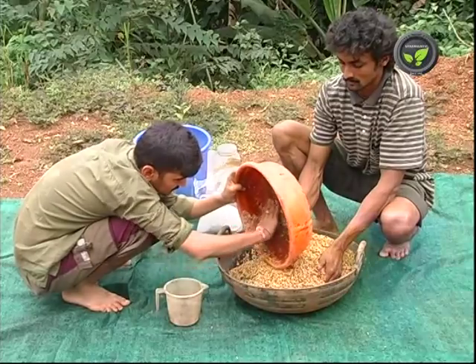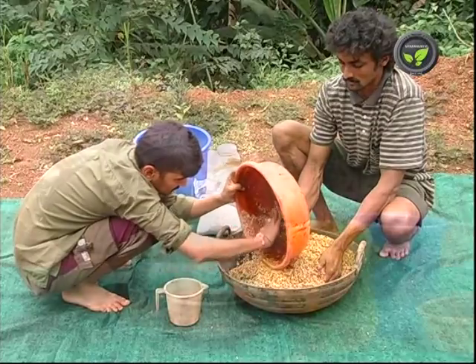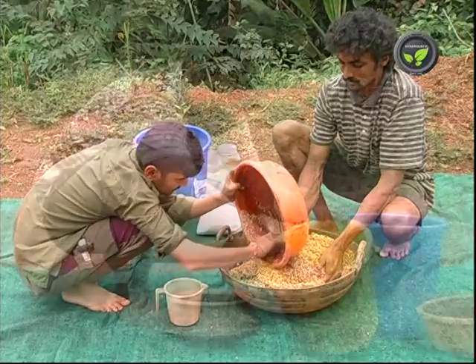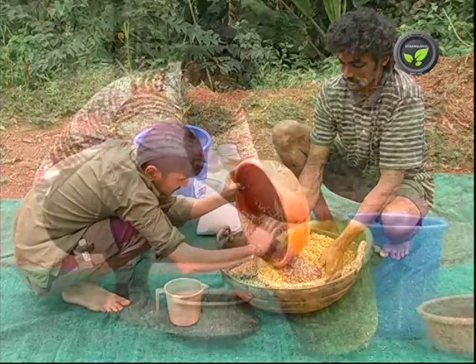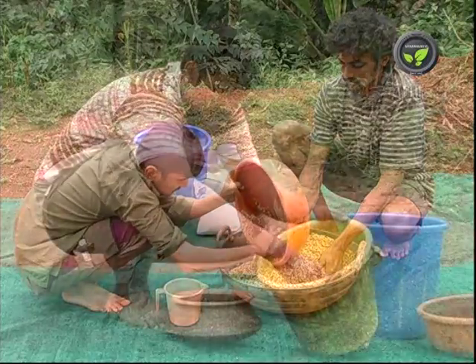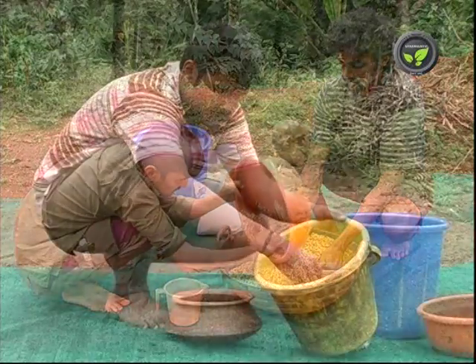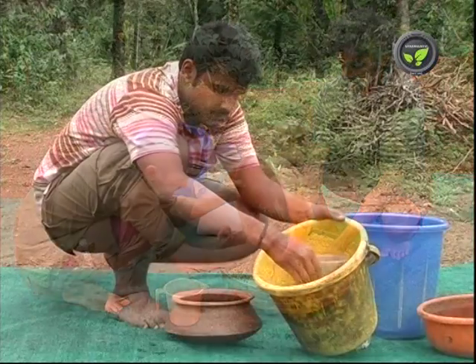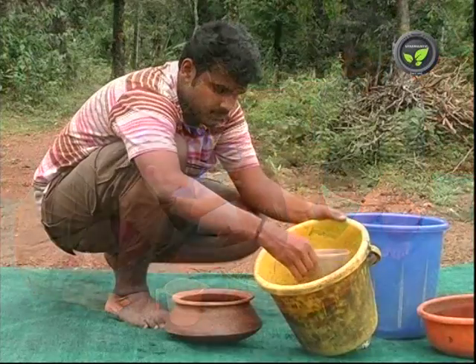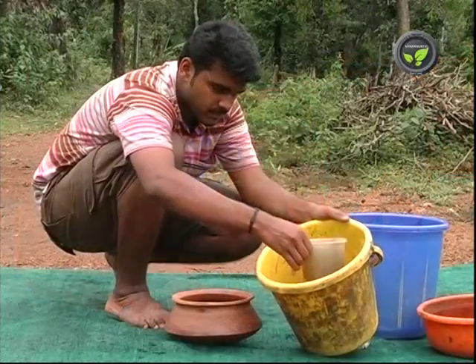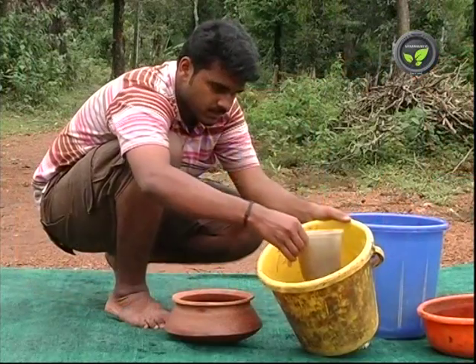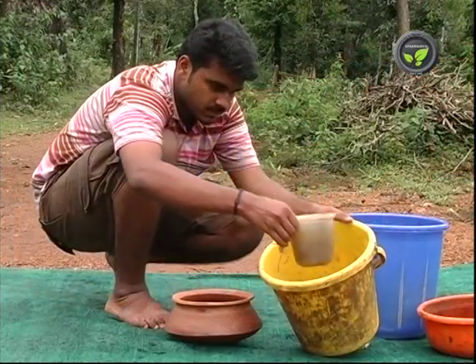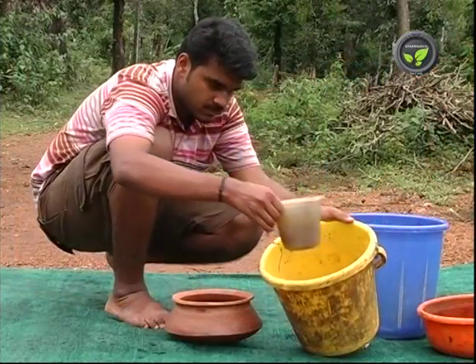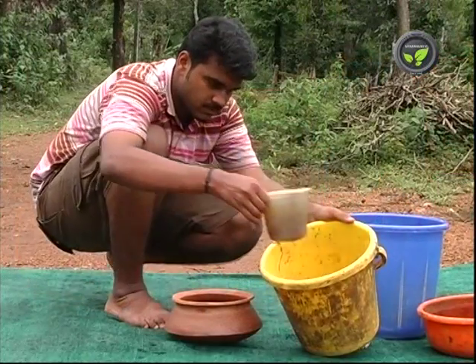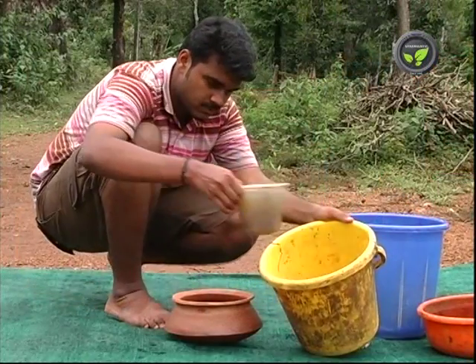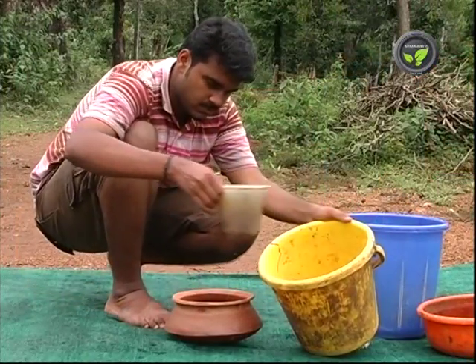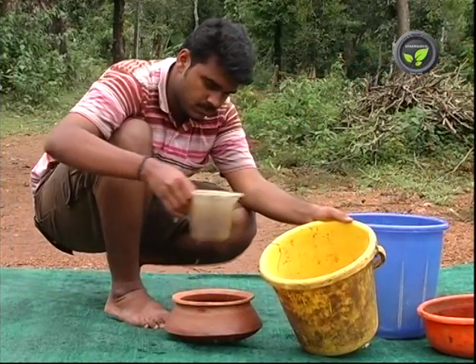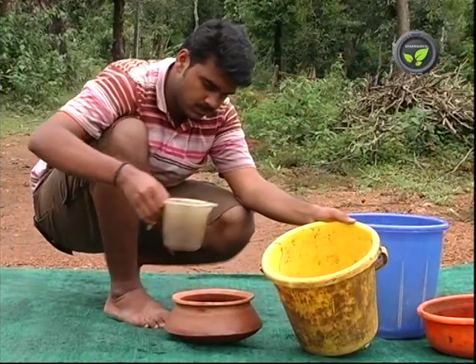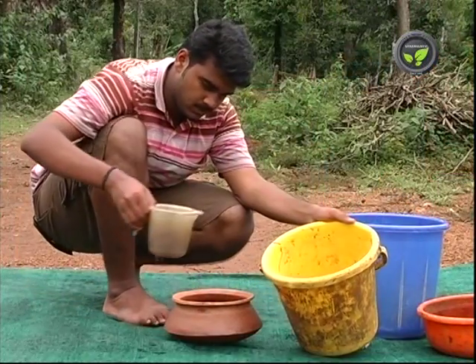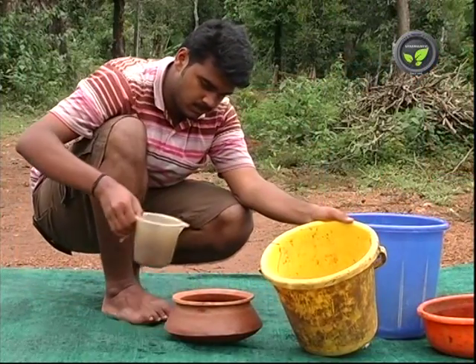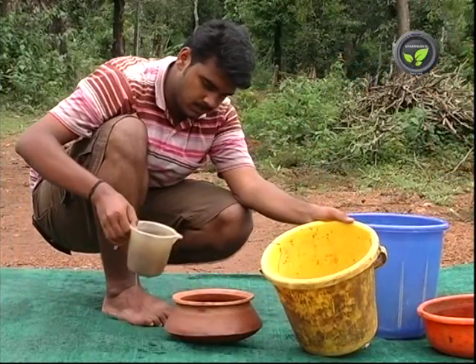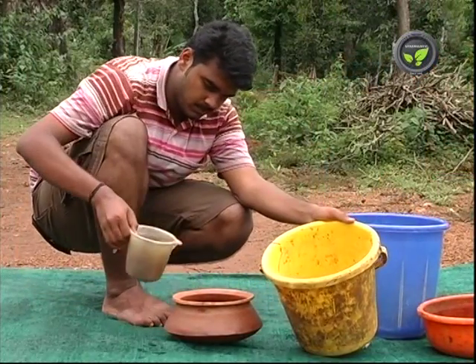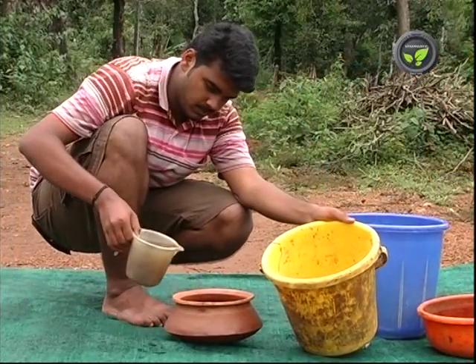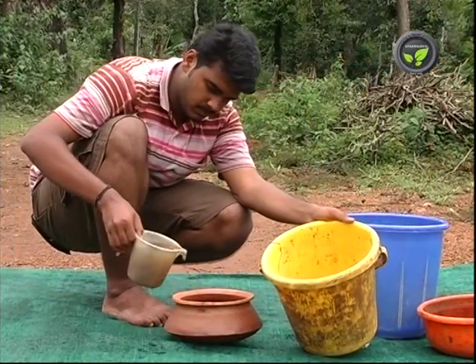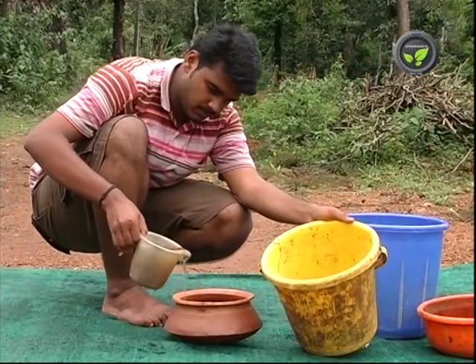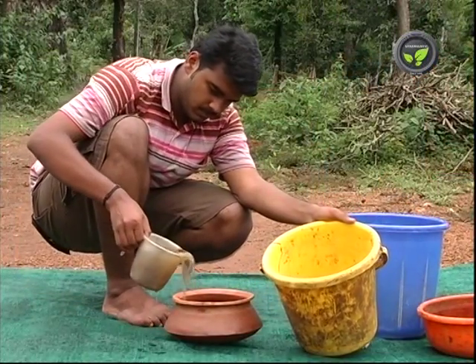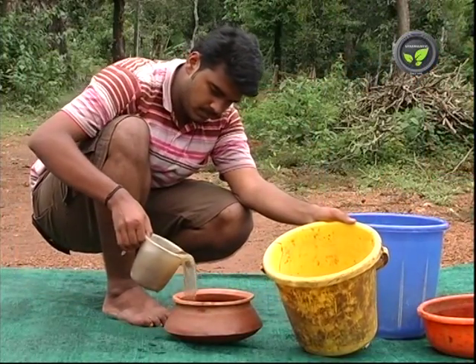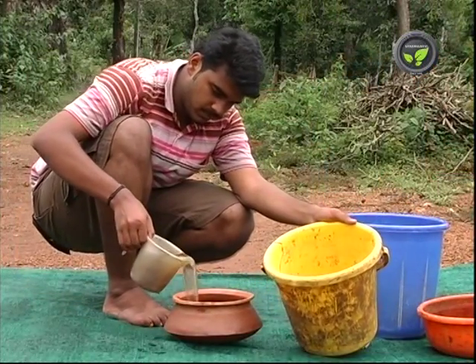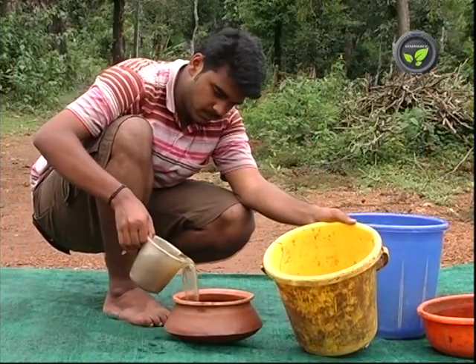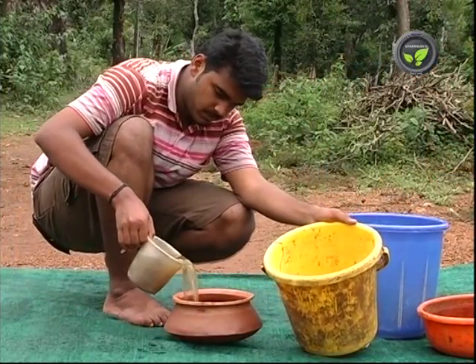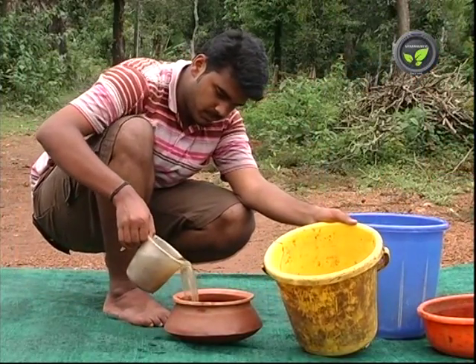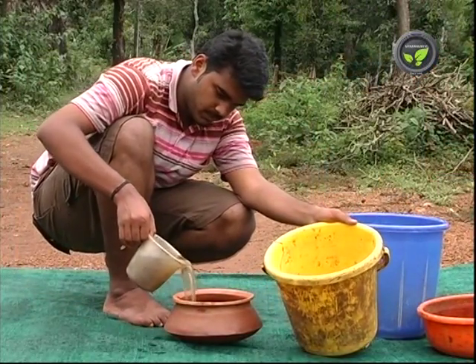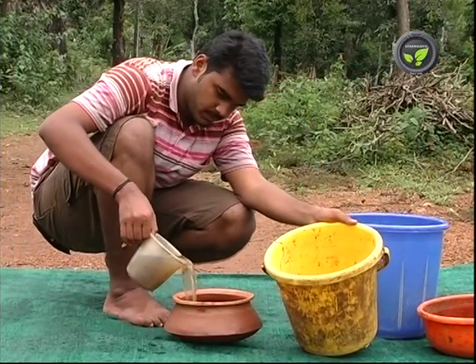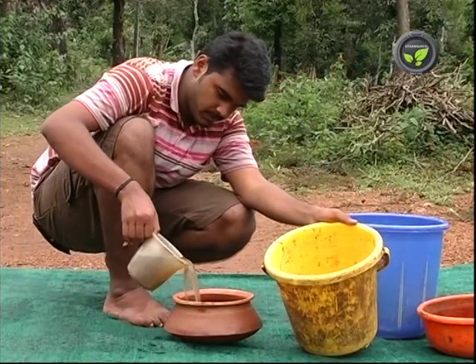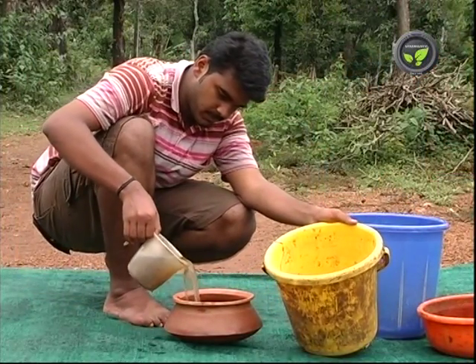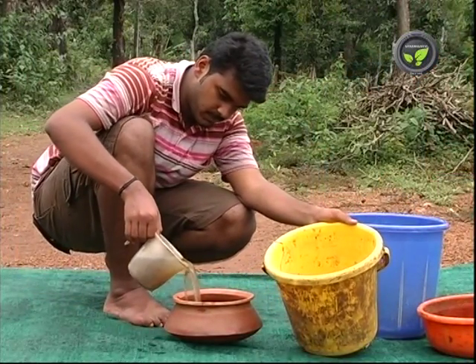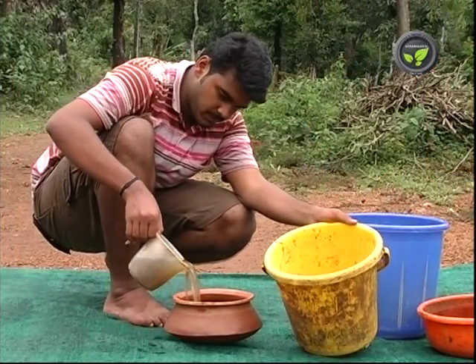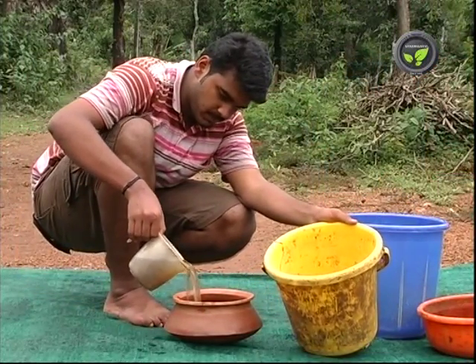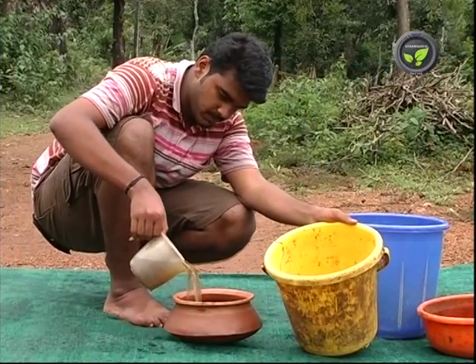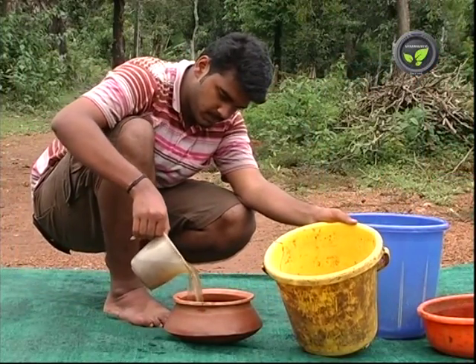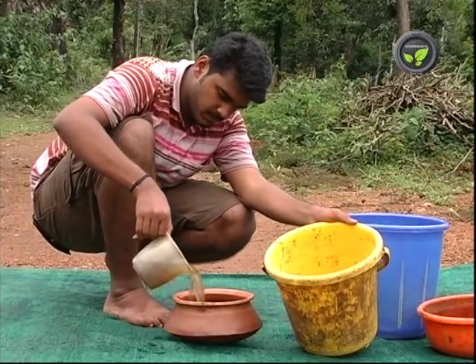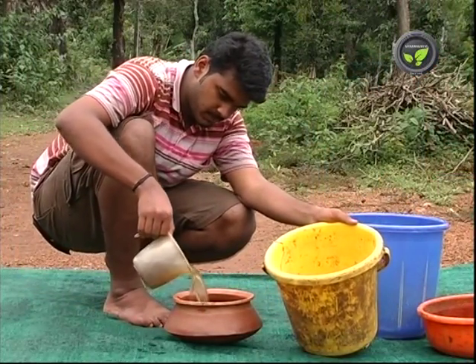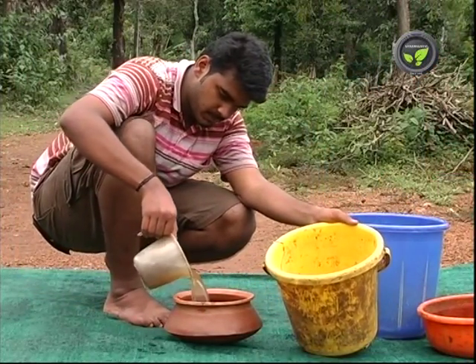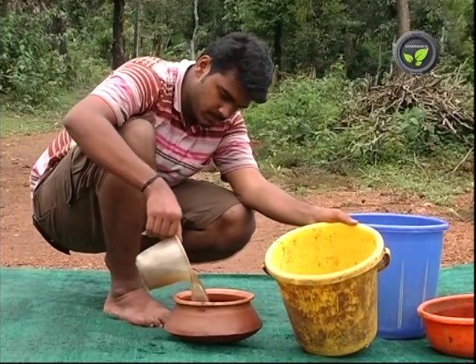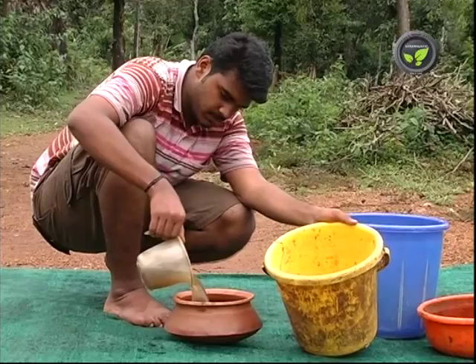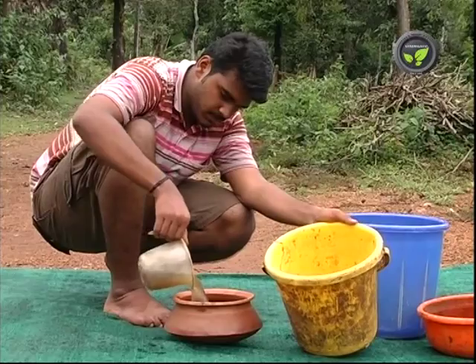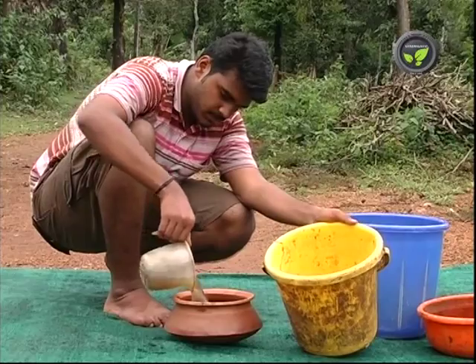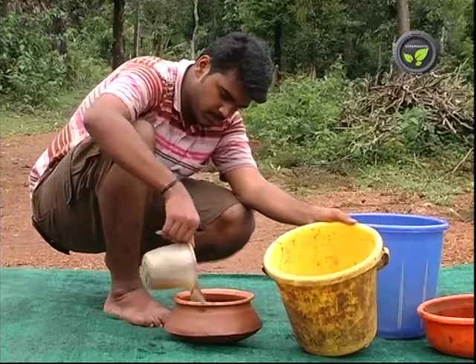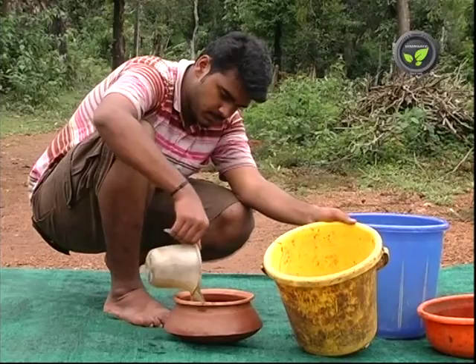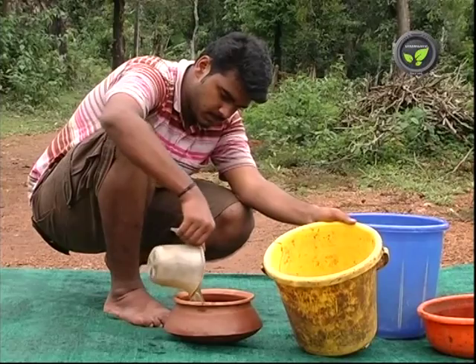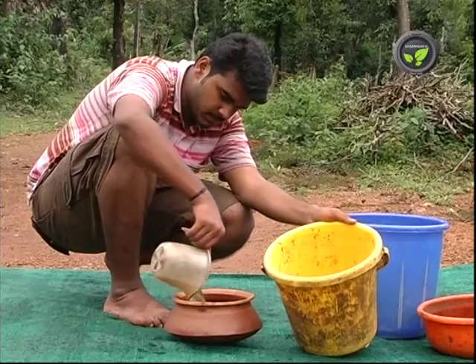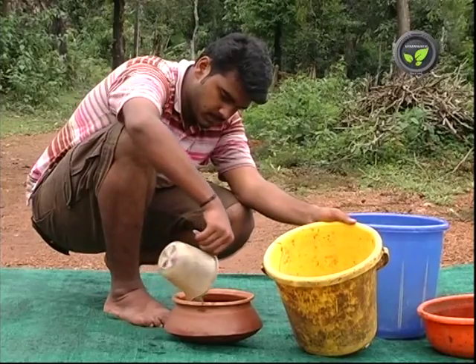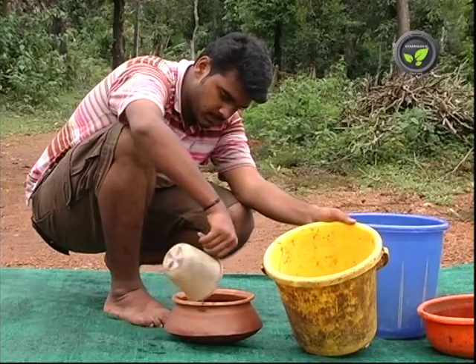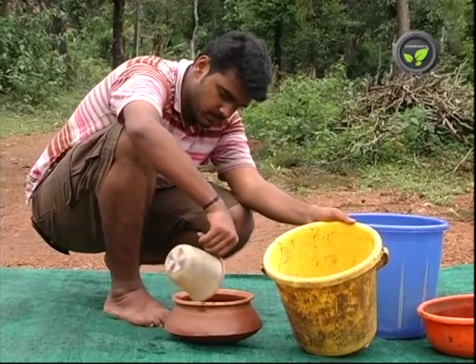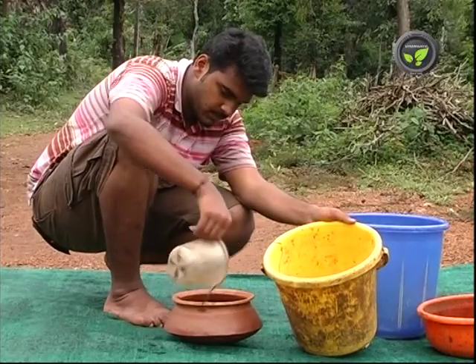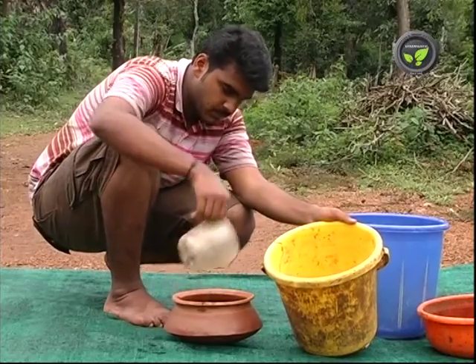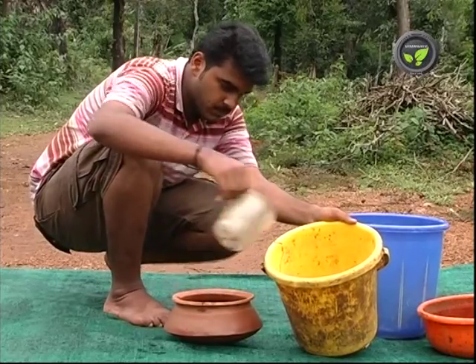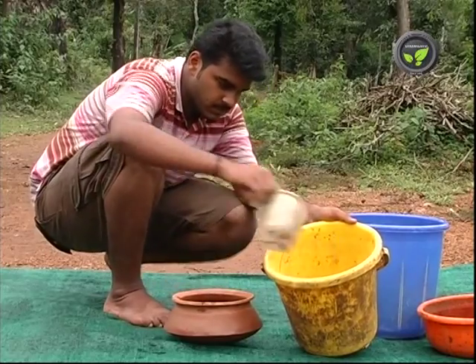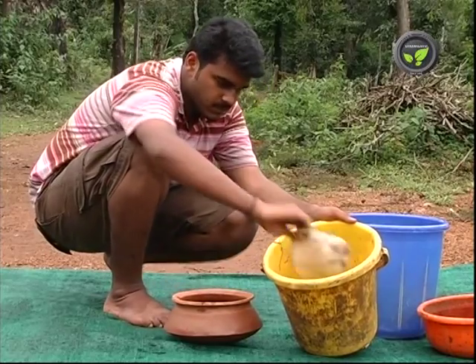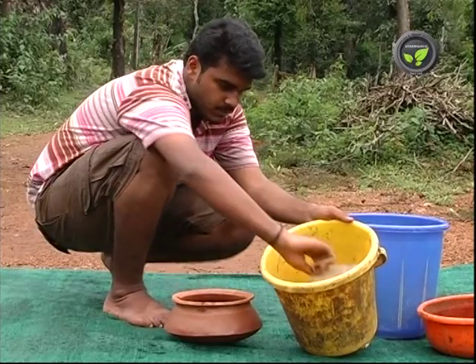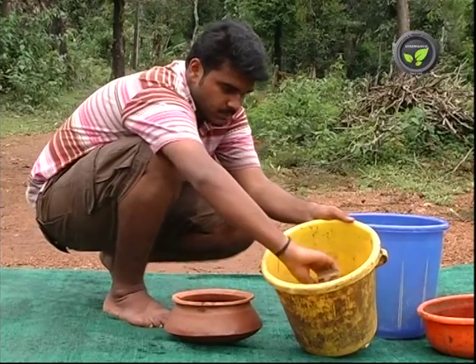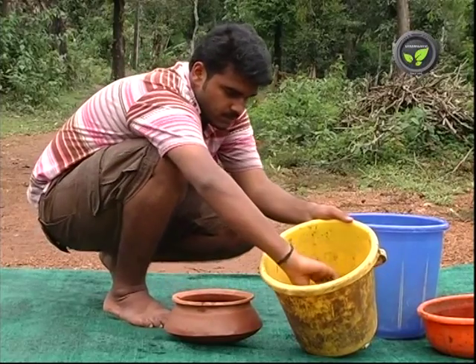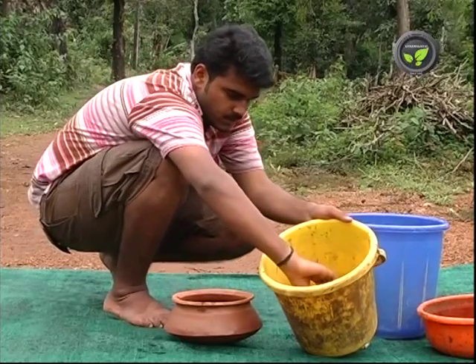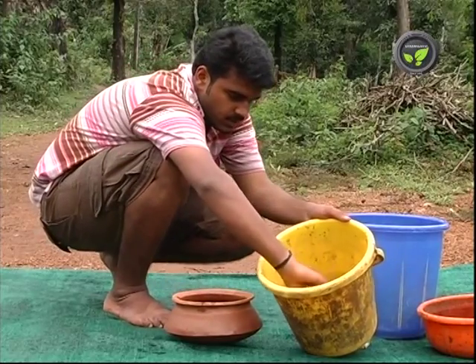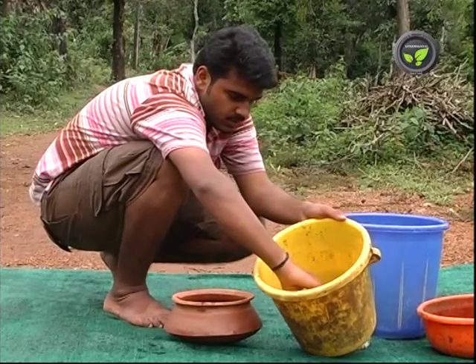Let us study some biological methods for the control of some bacterial and fungal diseases of crops.